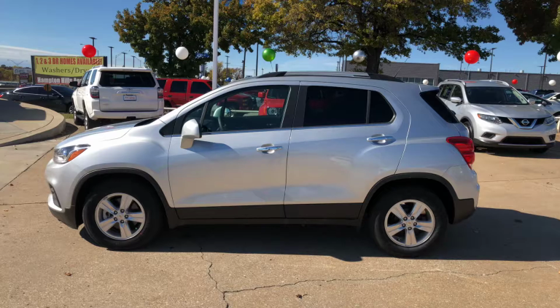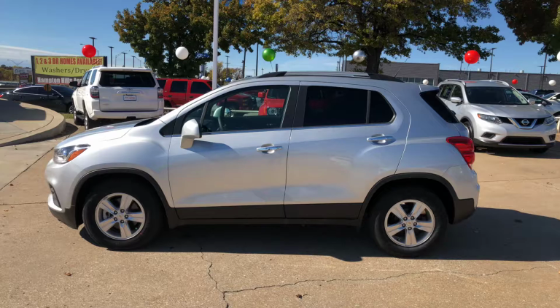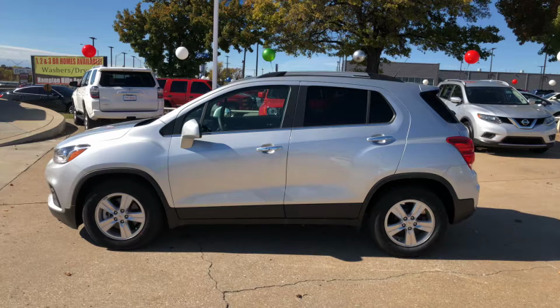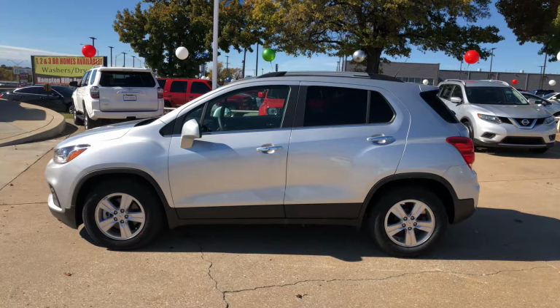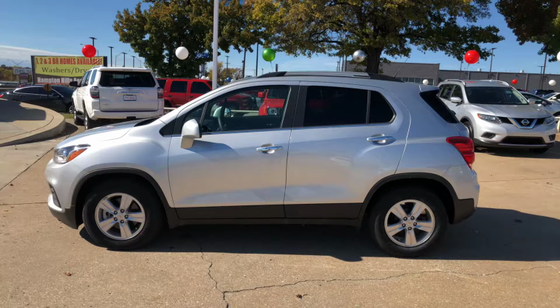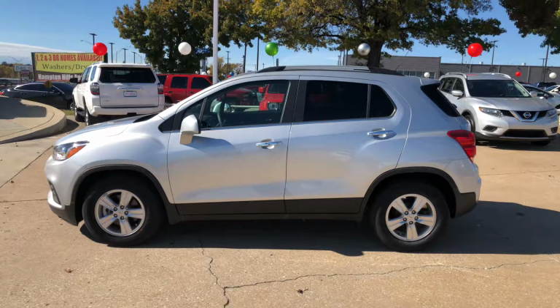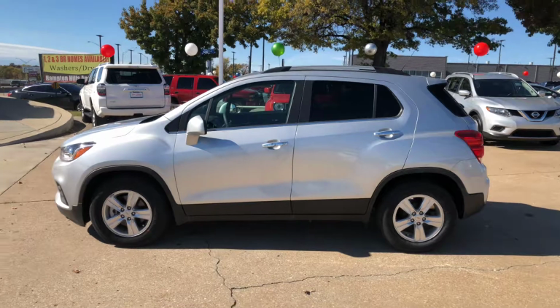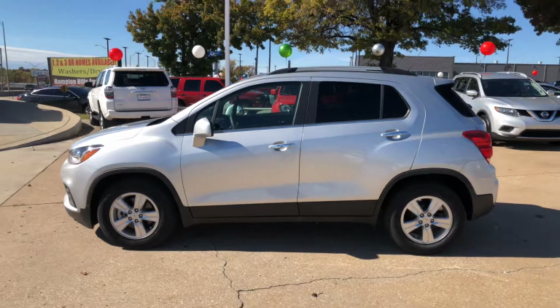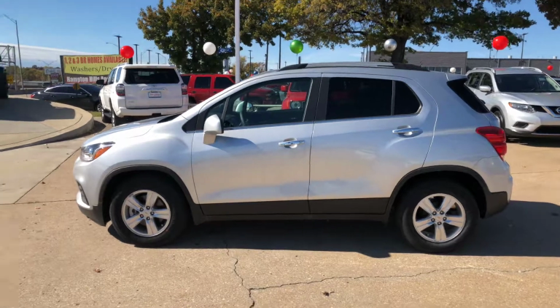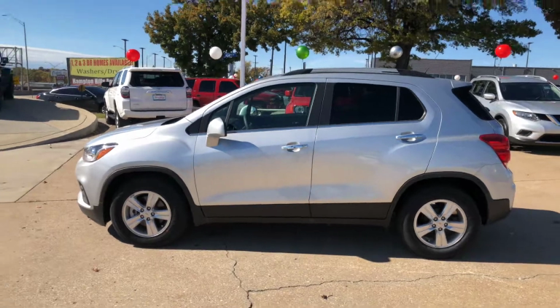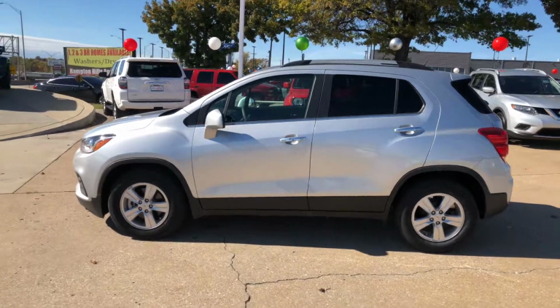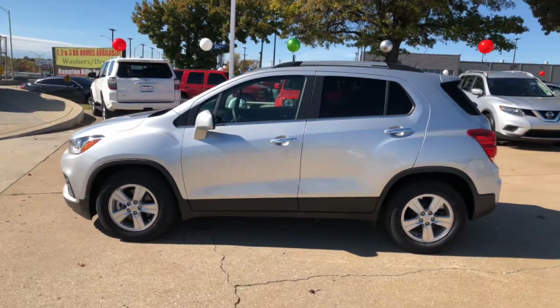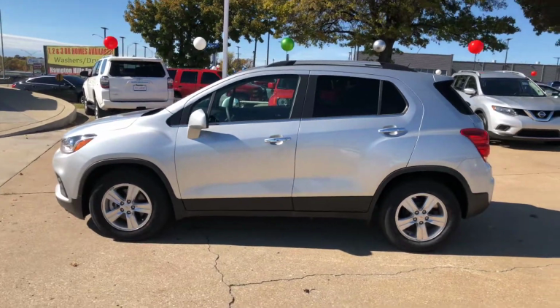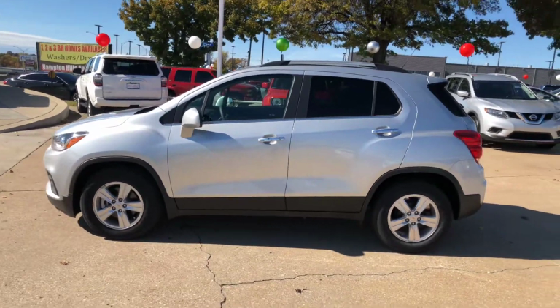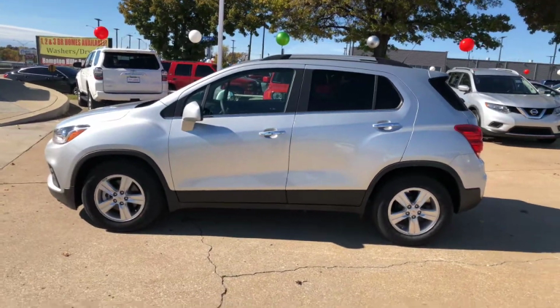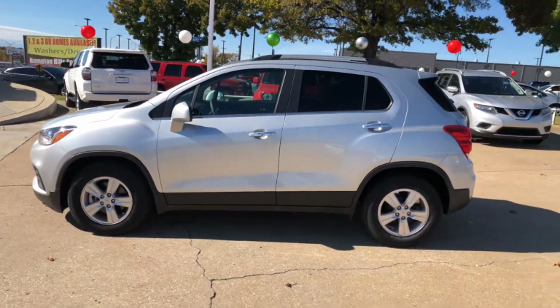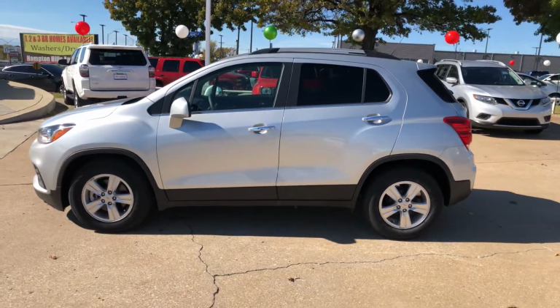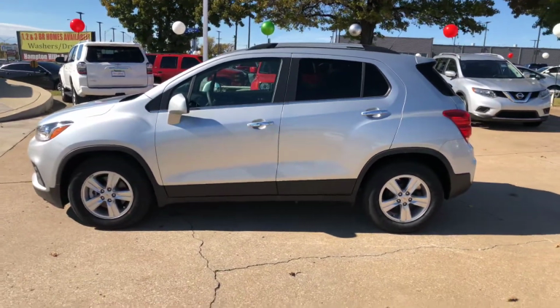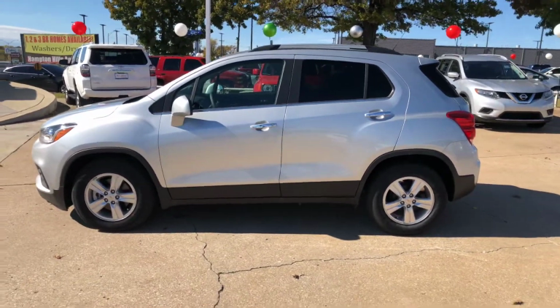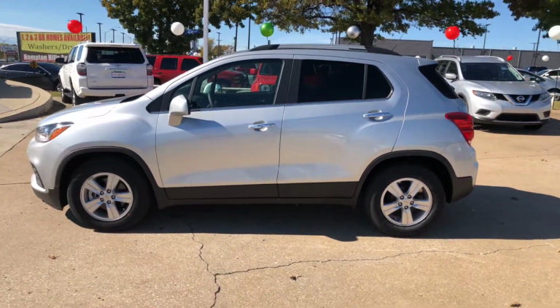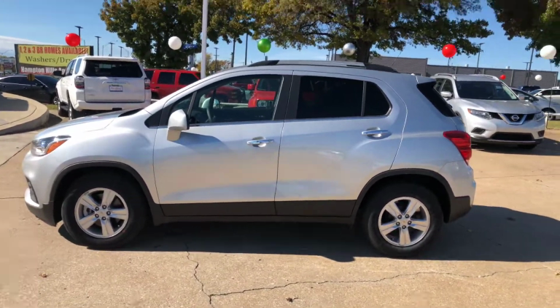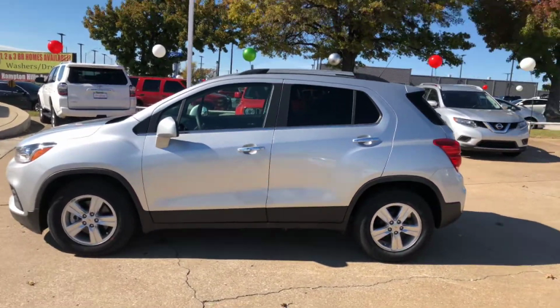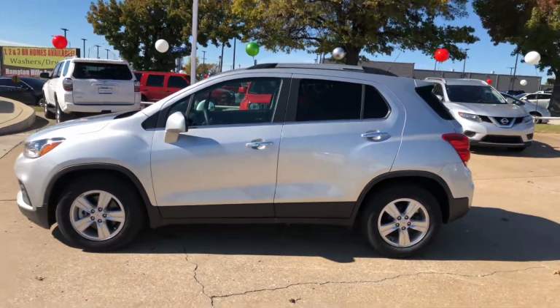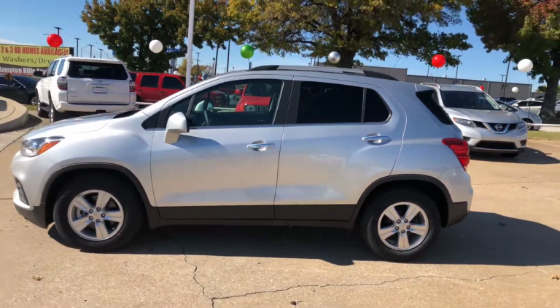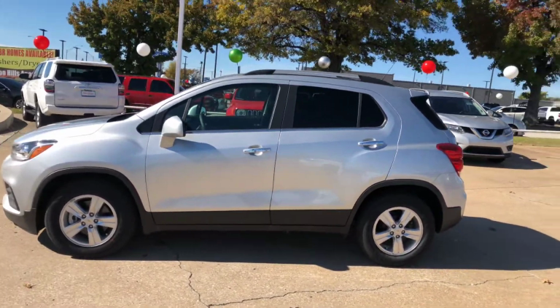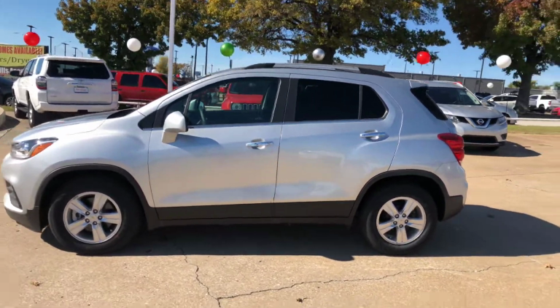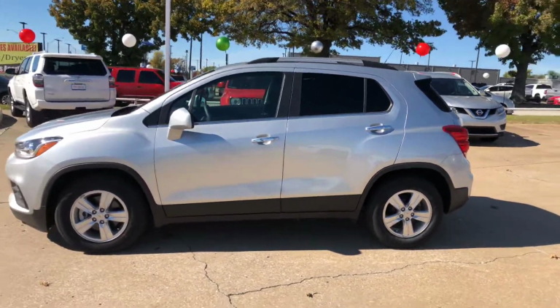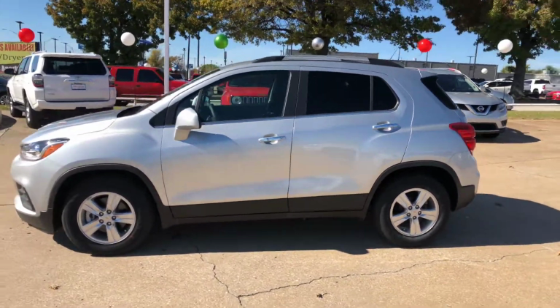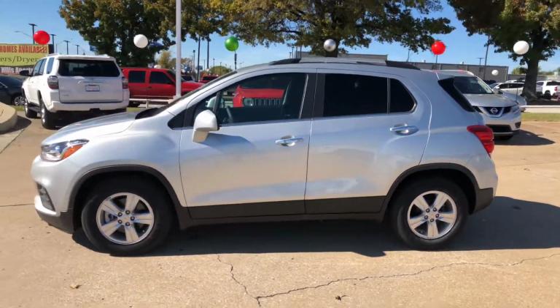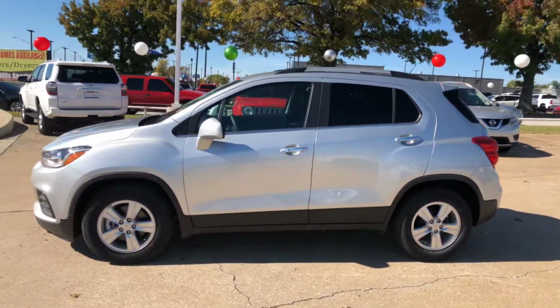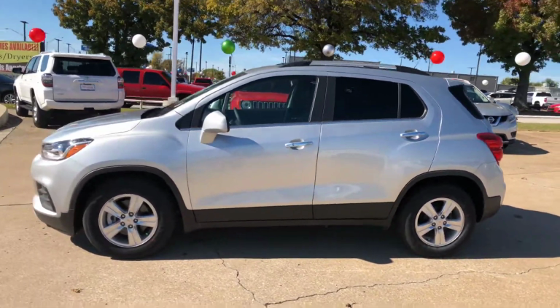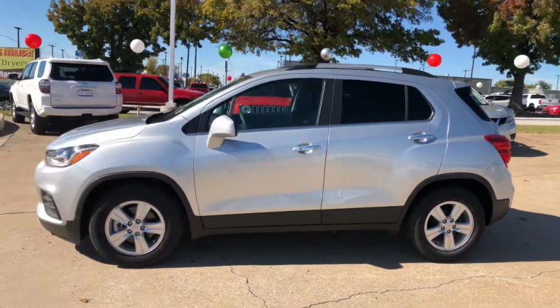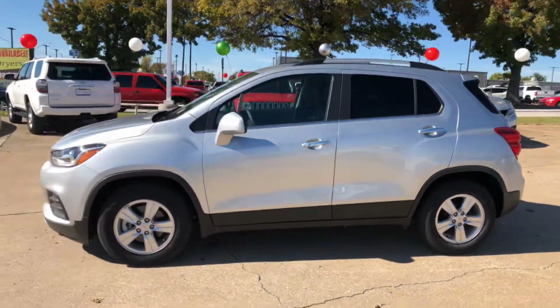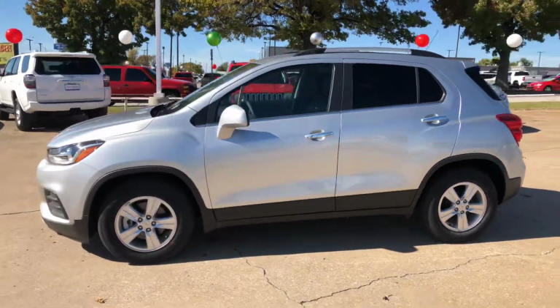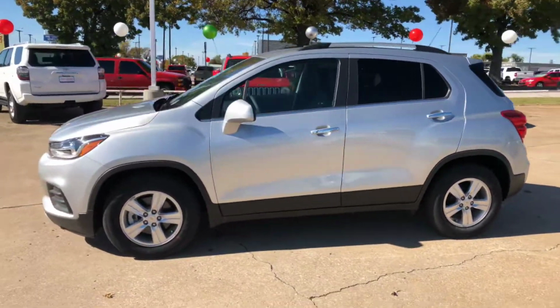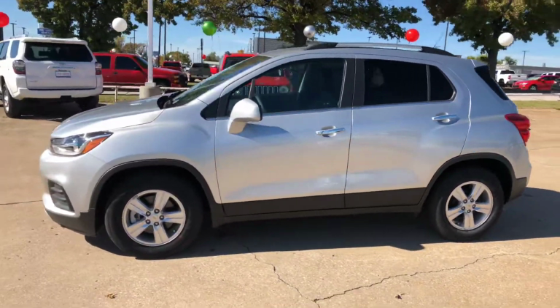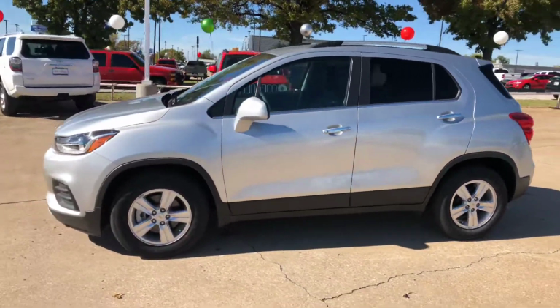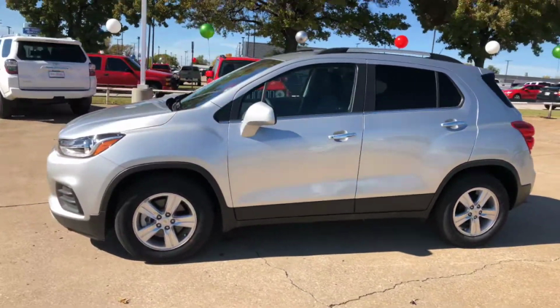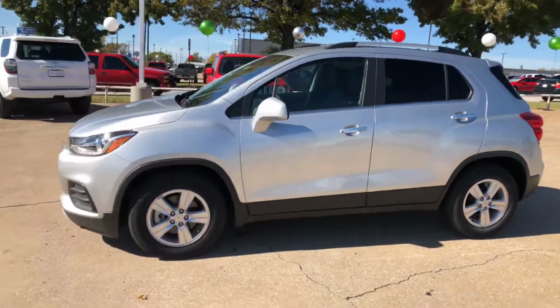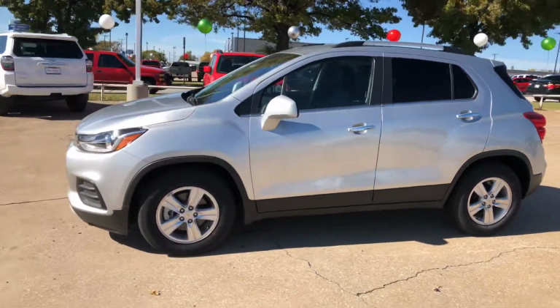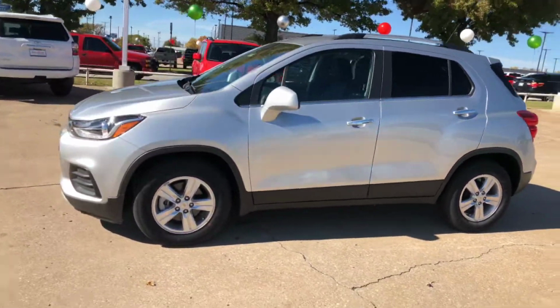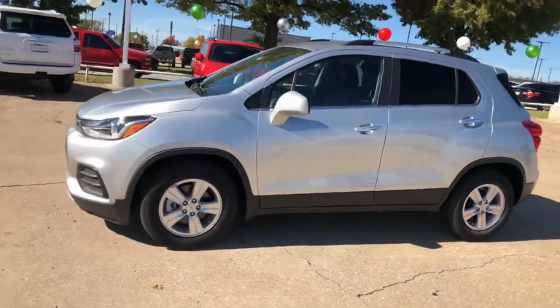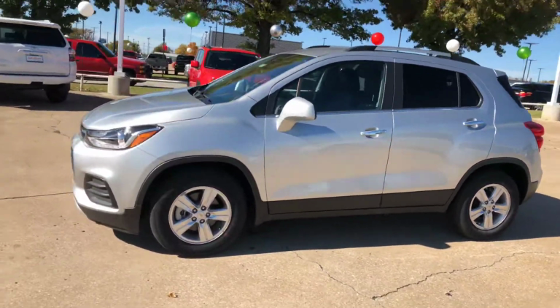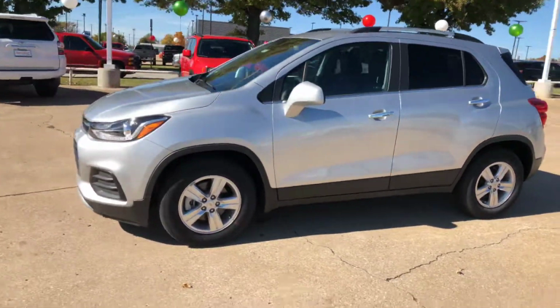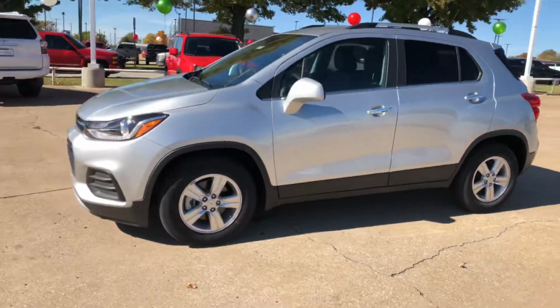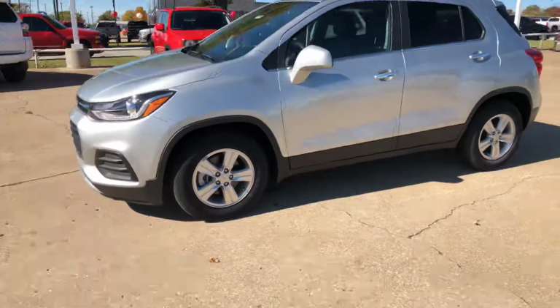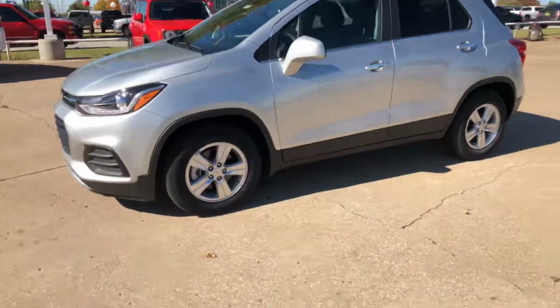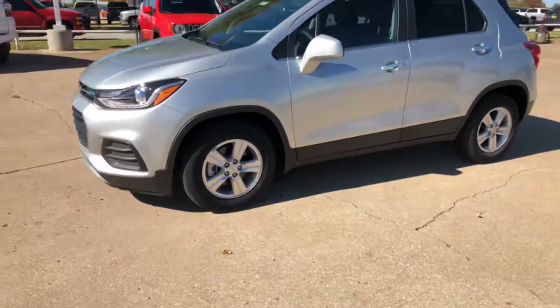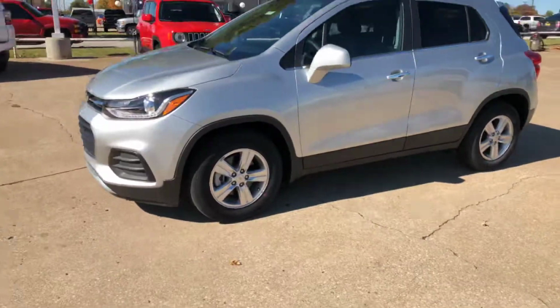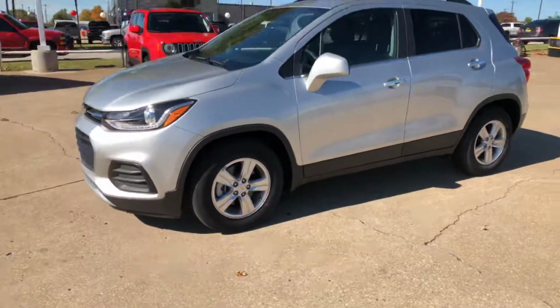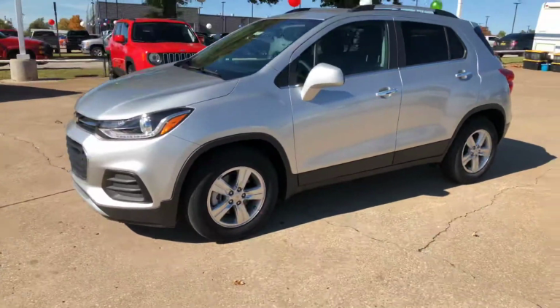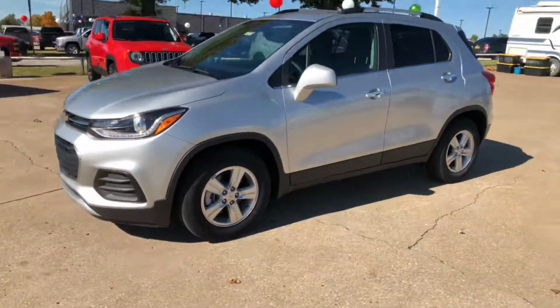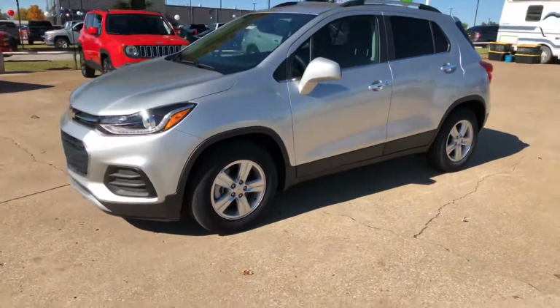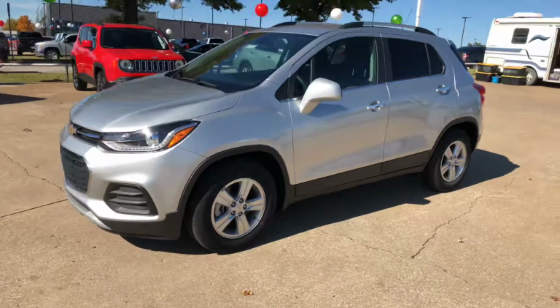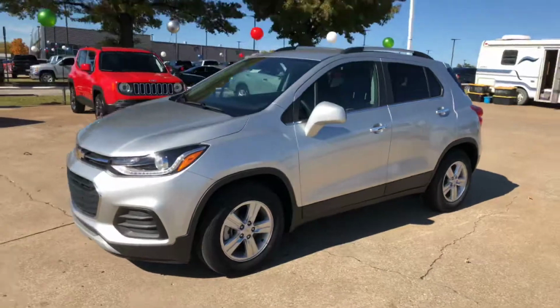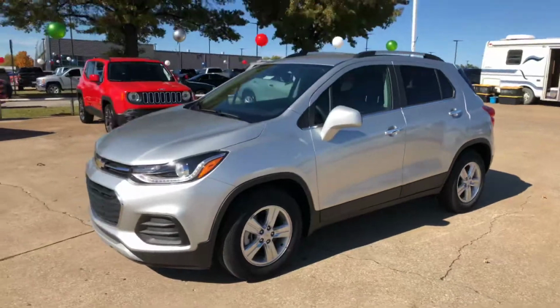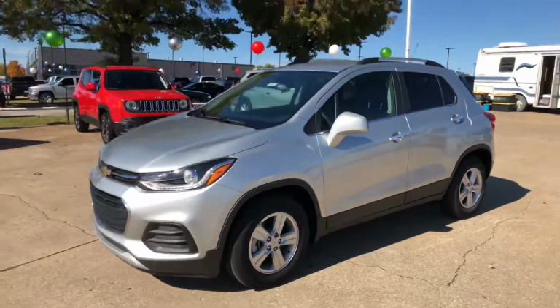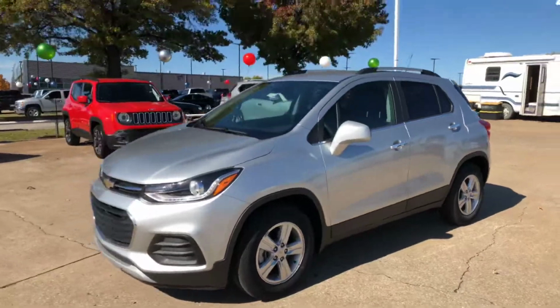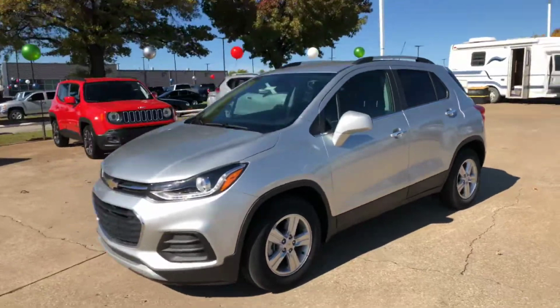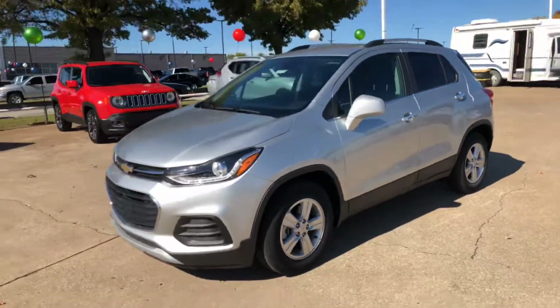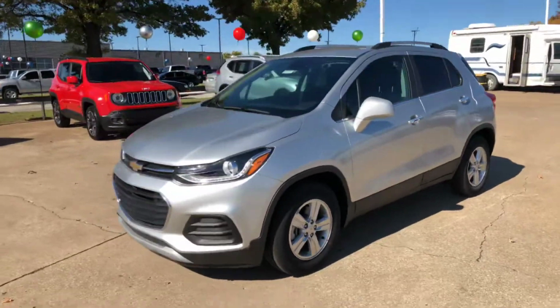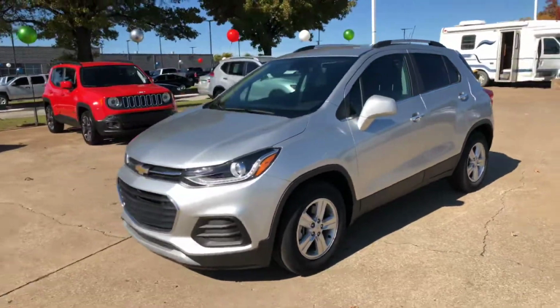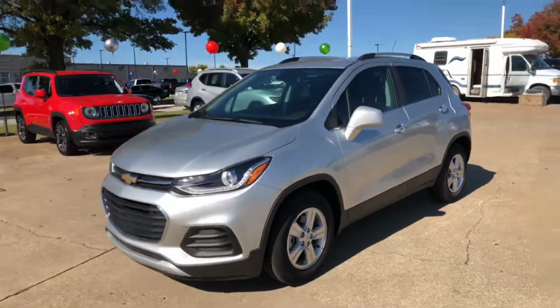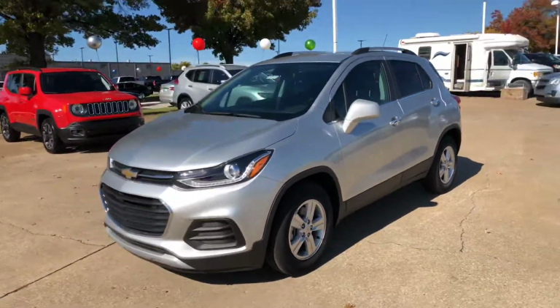Hi Latonya, this is Ryan here at Jim Glove Chevrolet. I just want to send you a little walk around video of this 2018 Chevy Trax that I have.